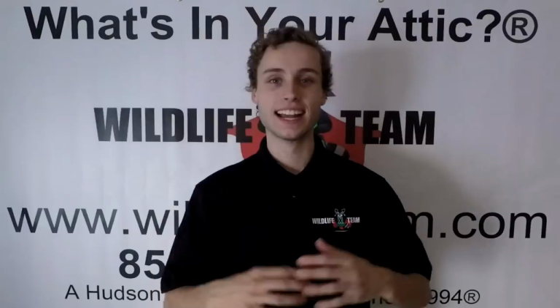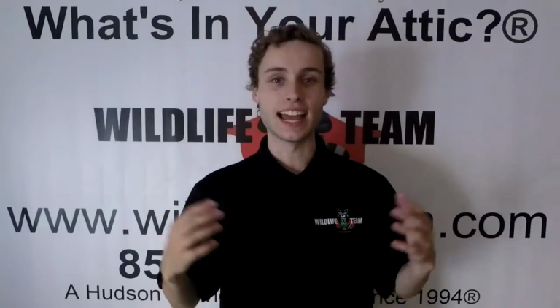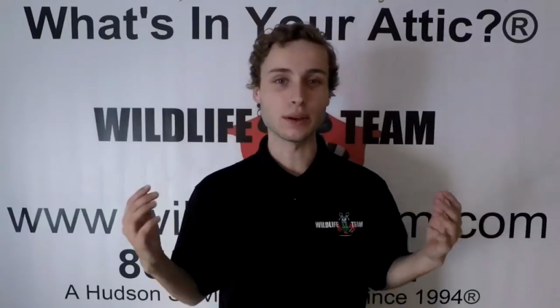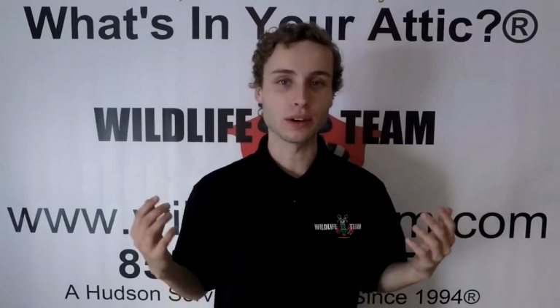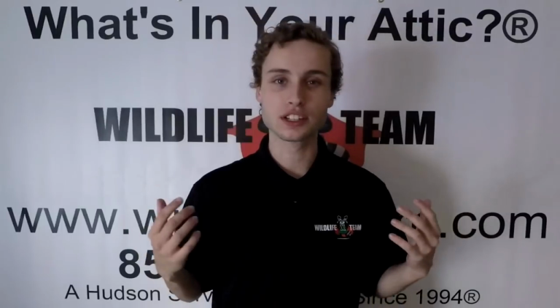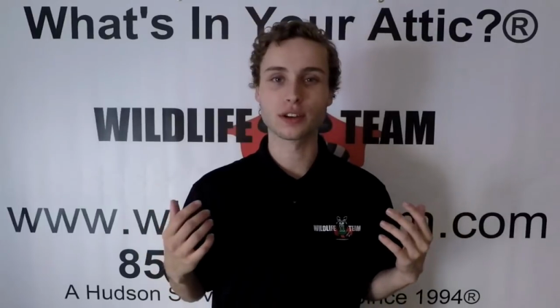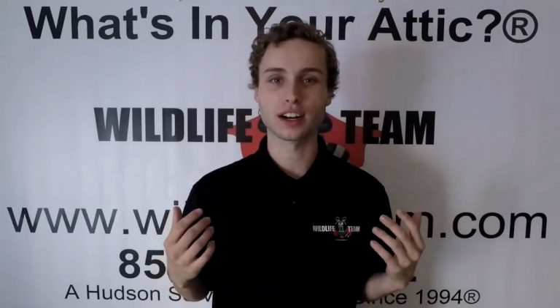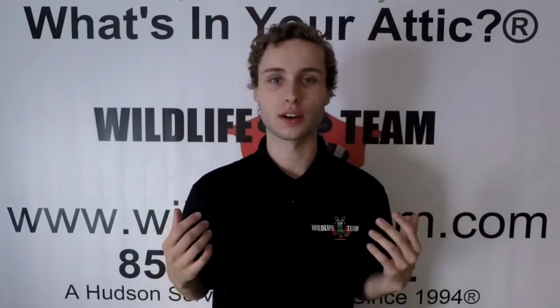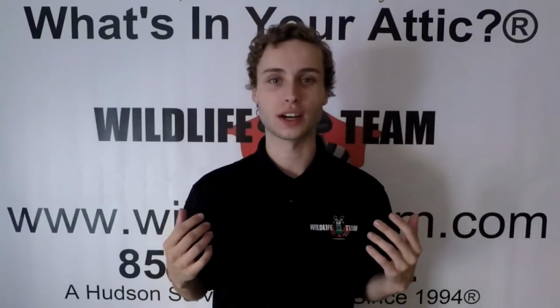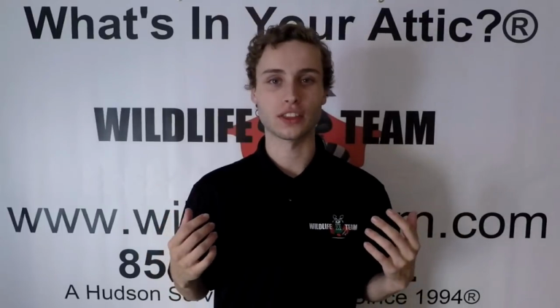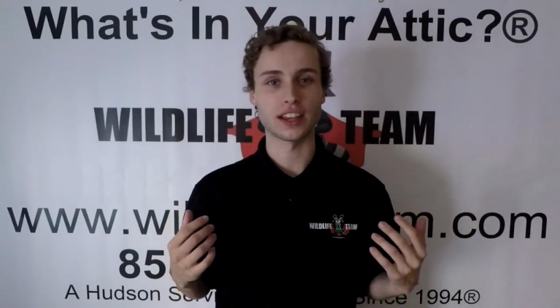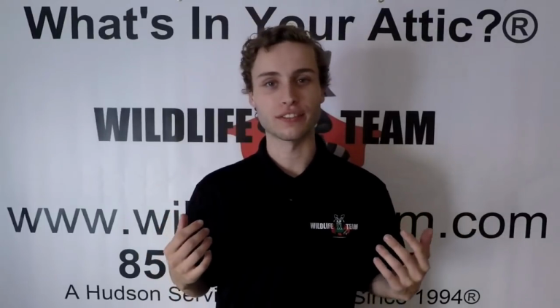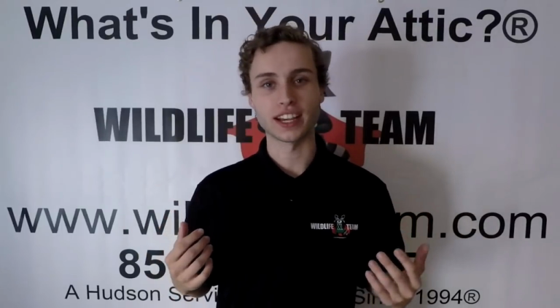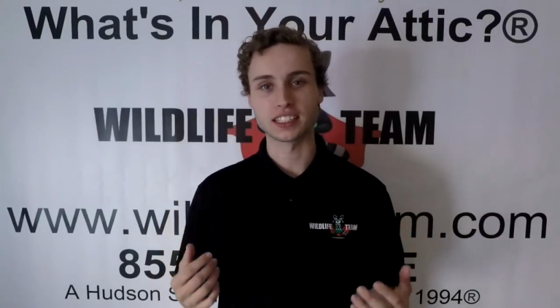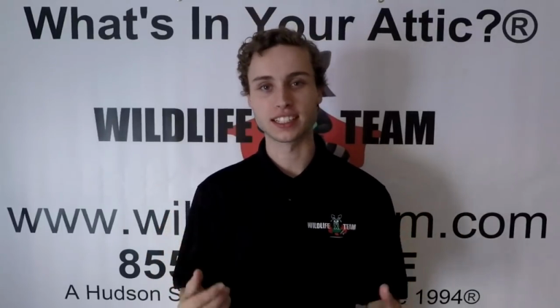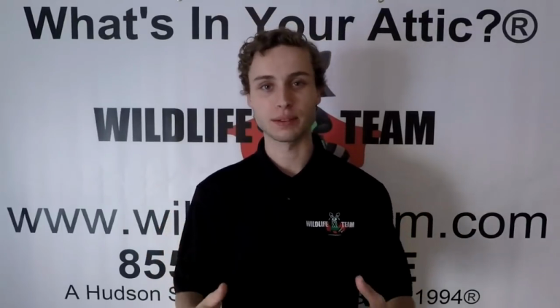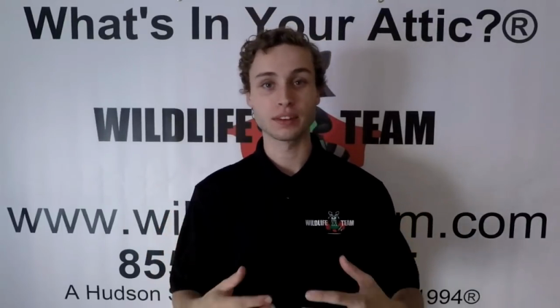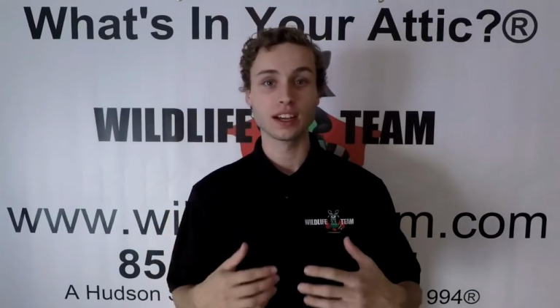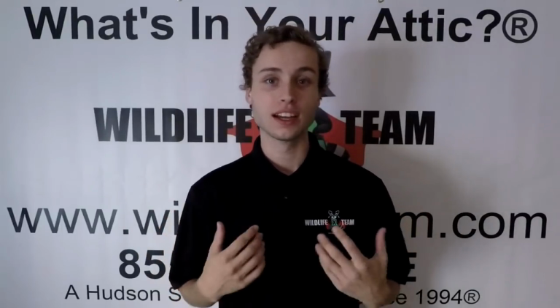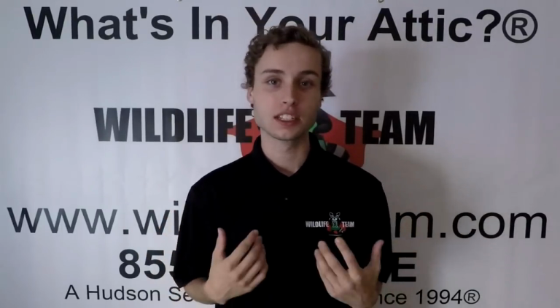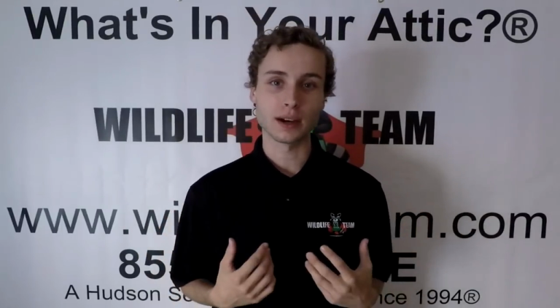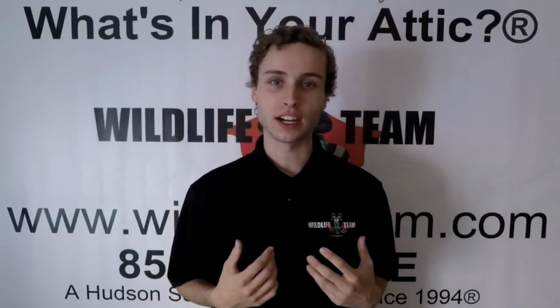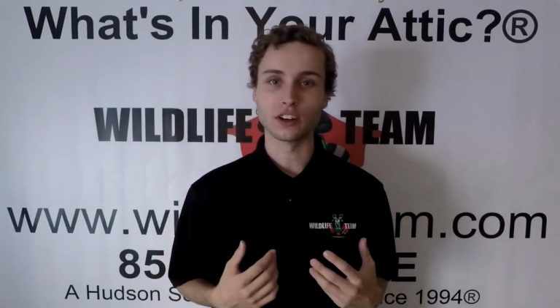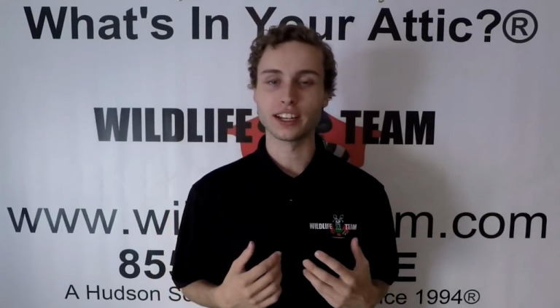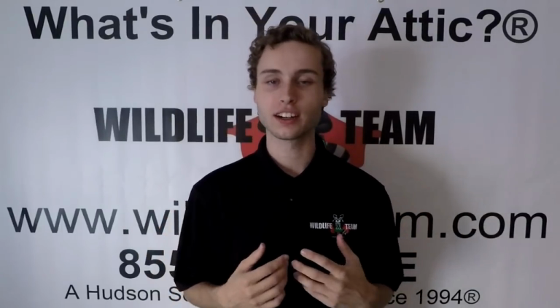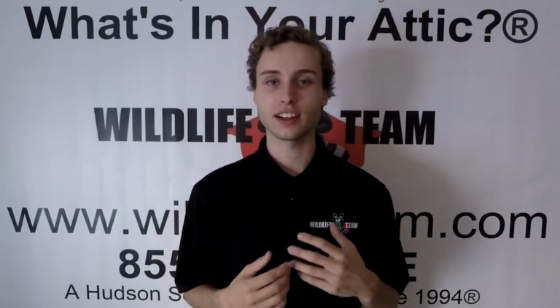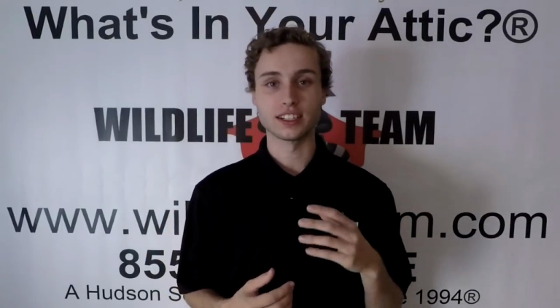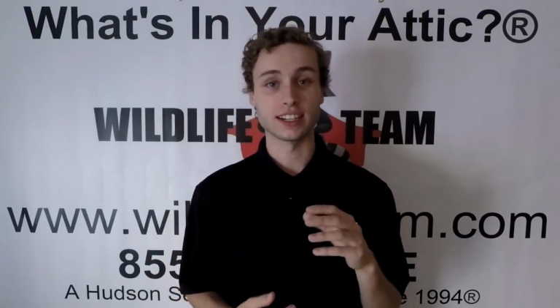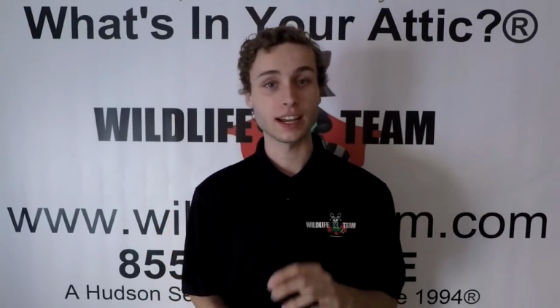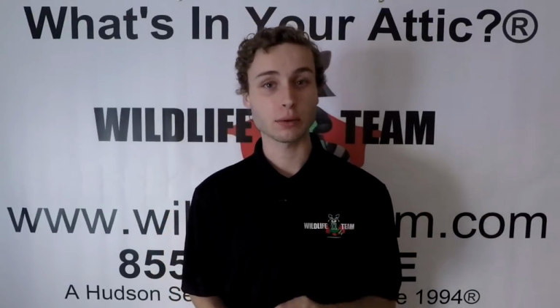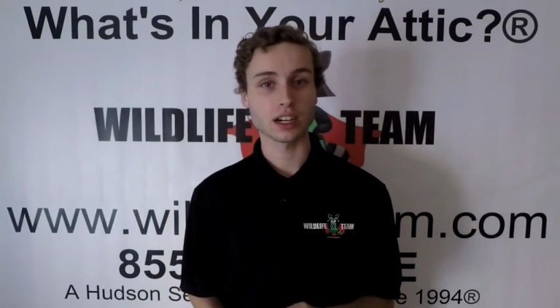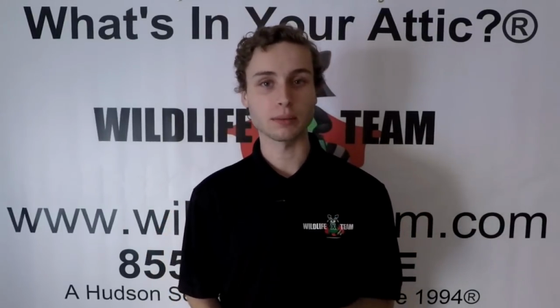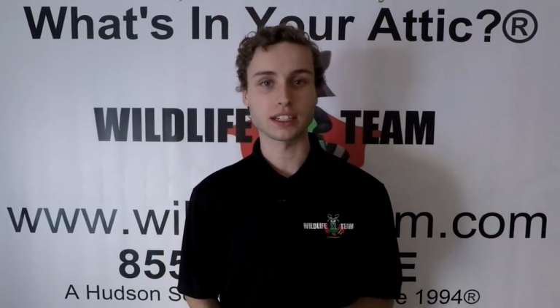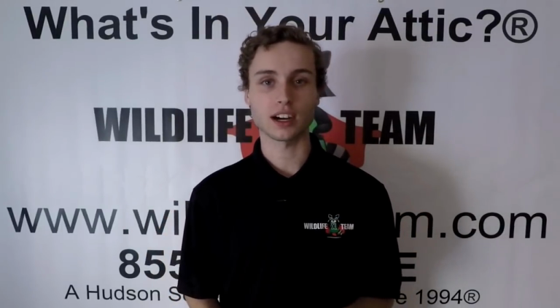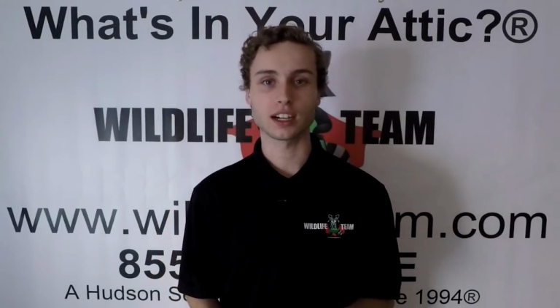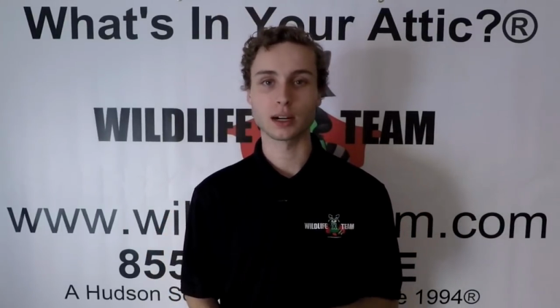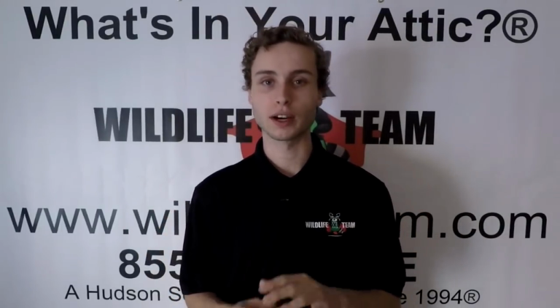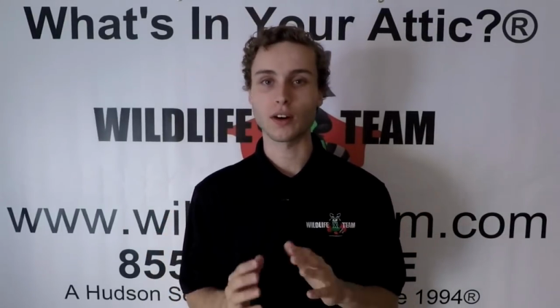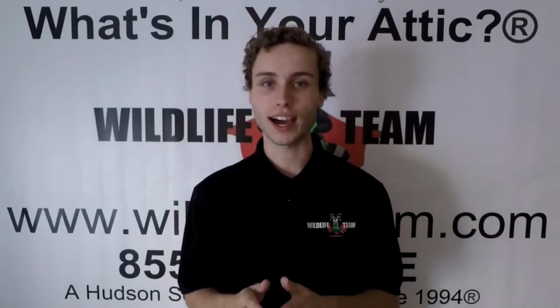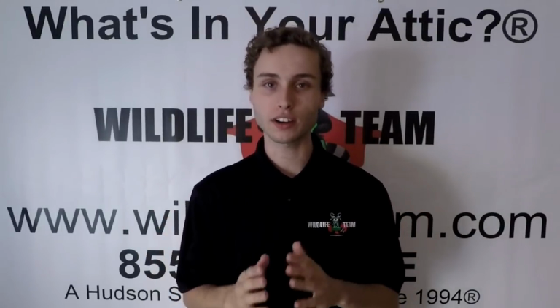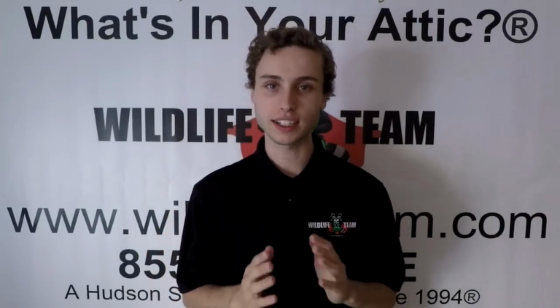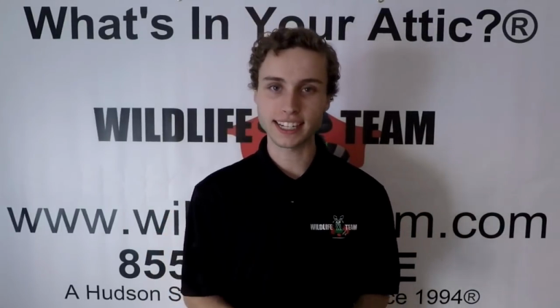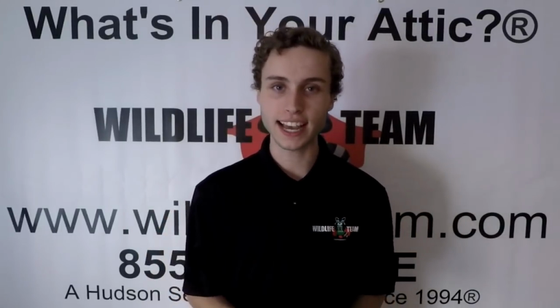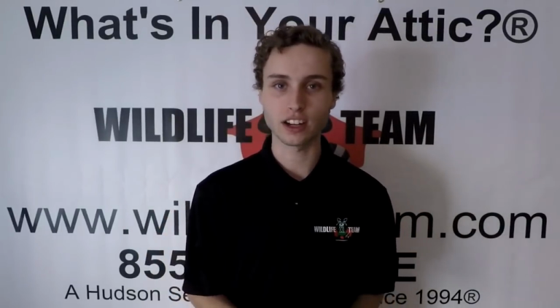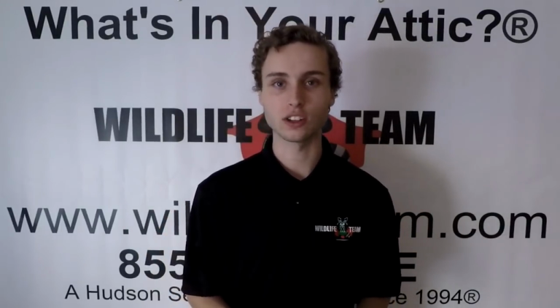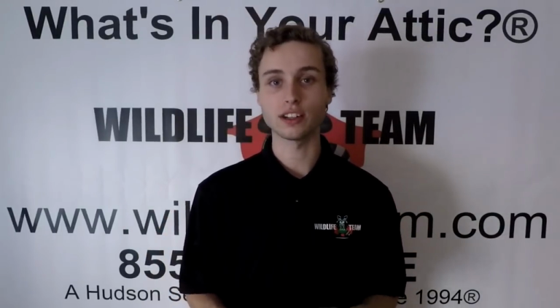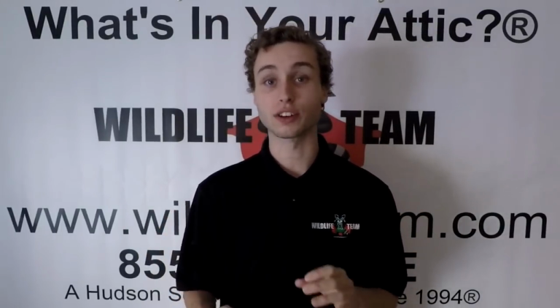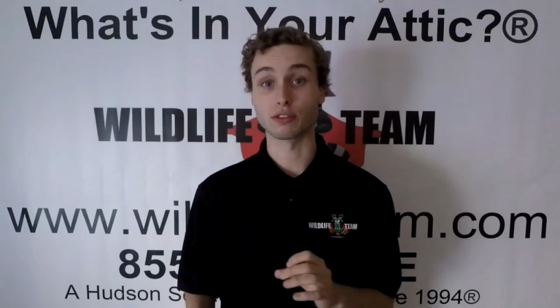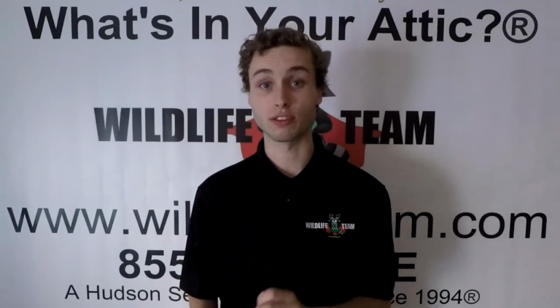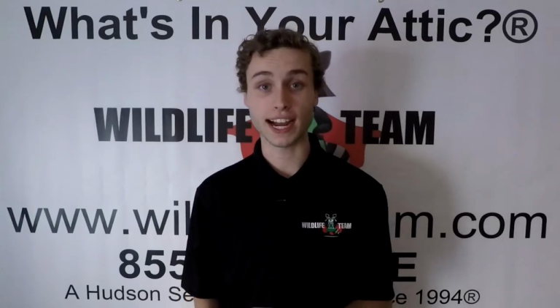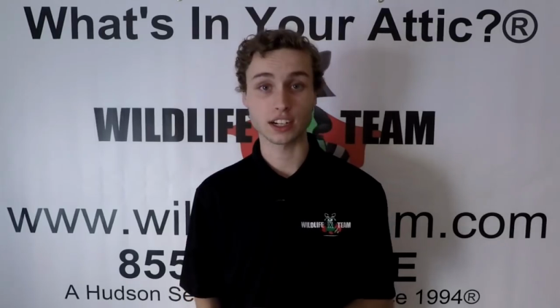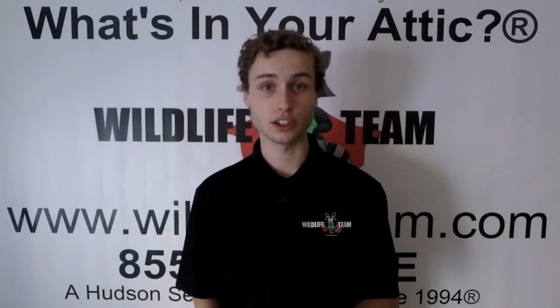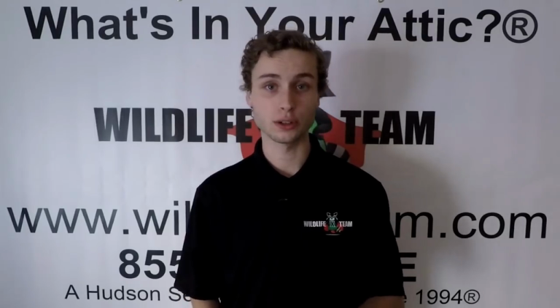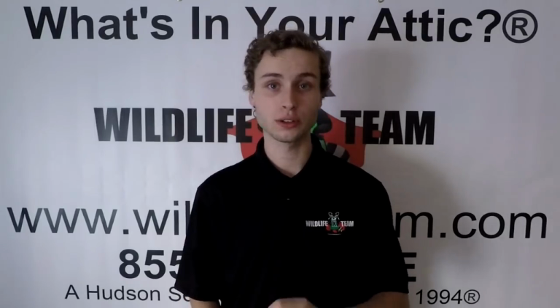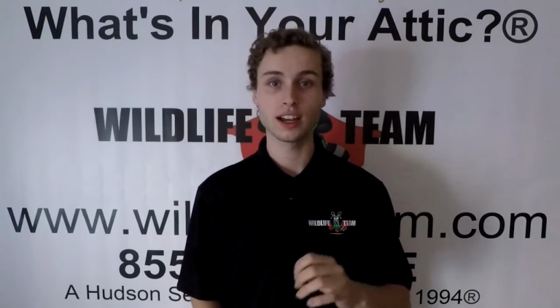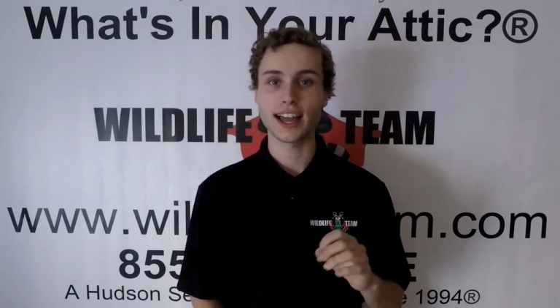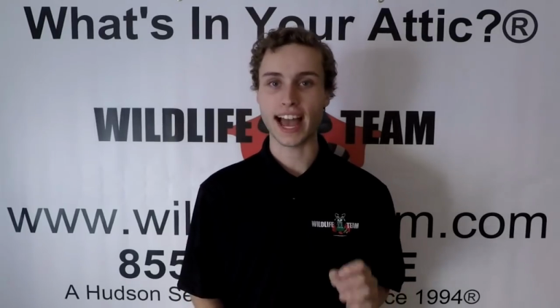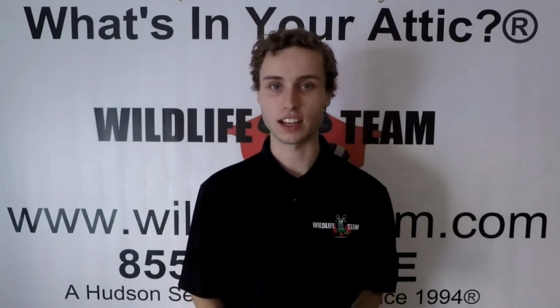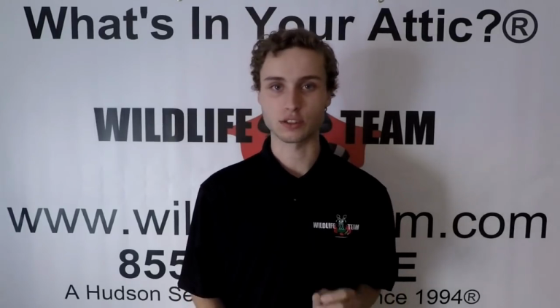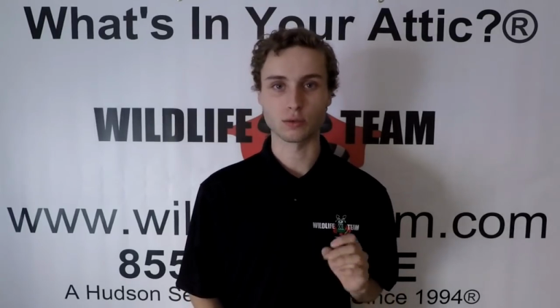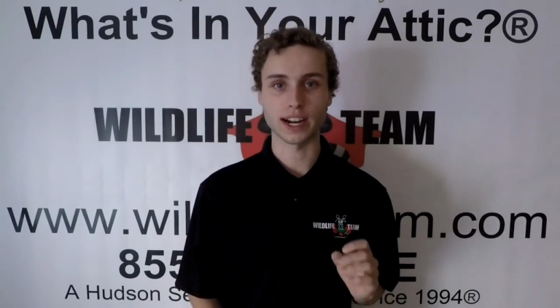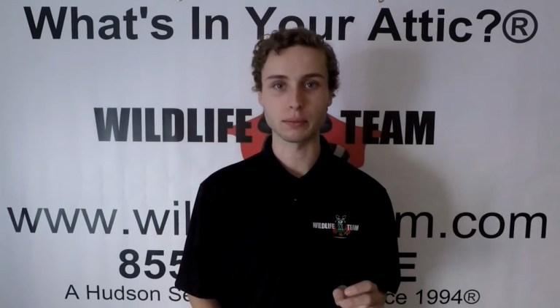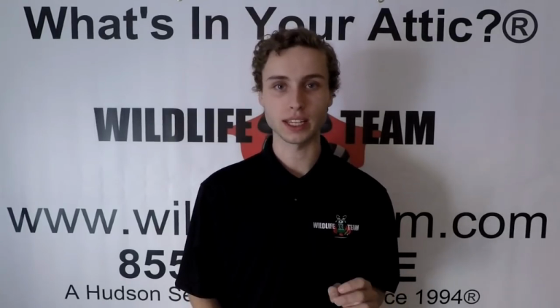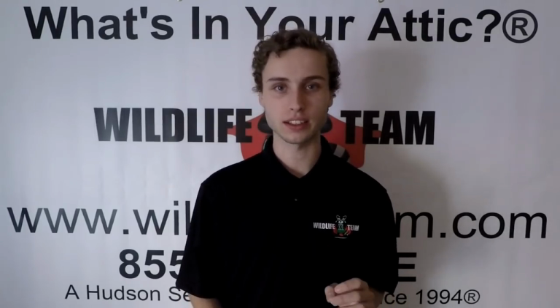Hey, what is going on WildlifeX team? It's Michael here, and today we're going to be talking about how to tell if a raccoon has rabies.